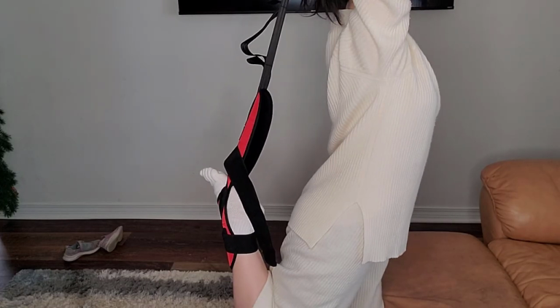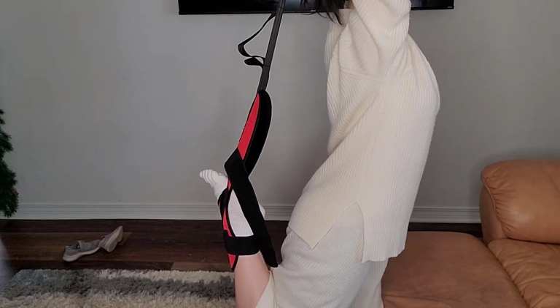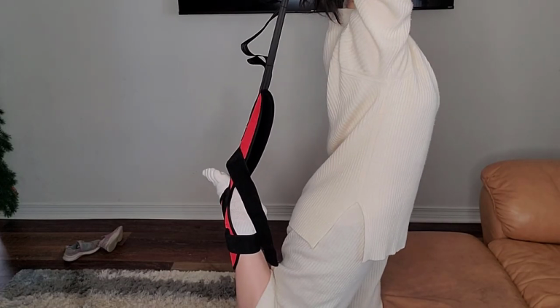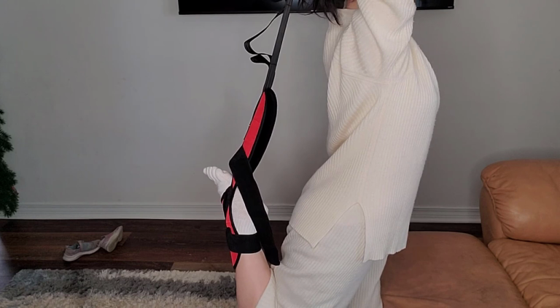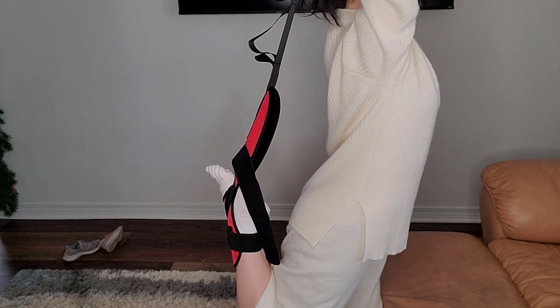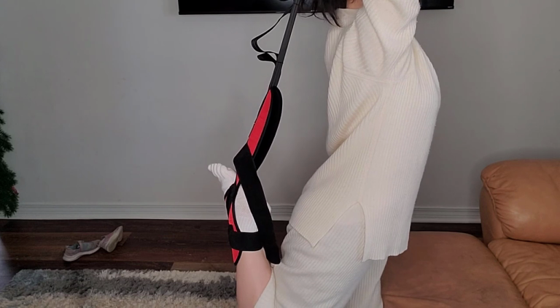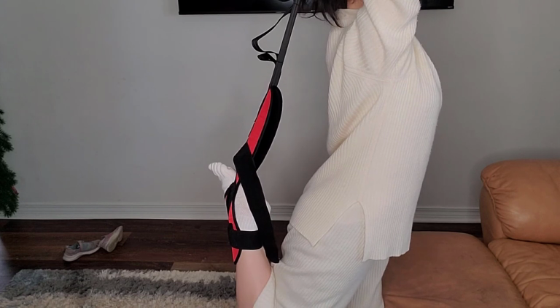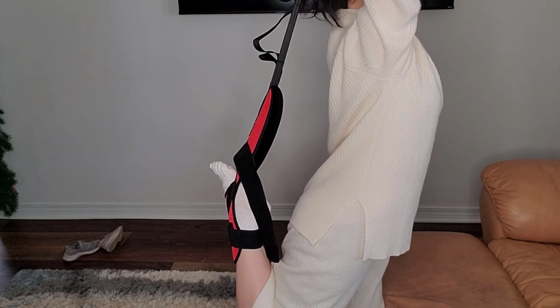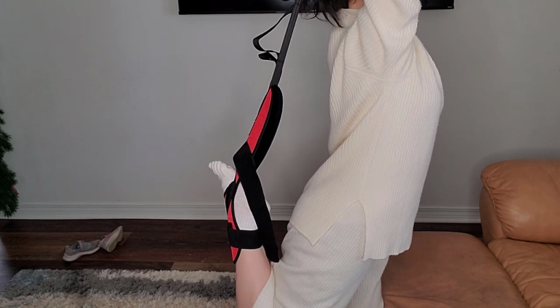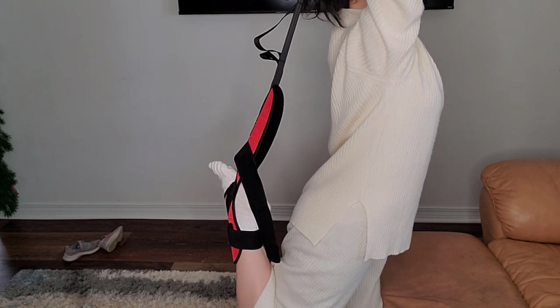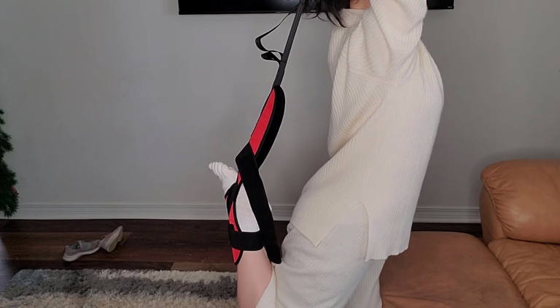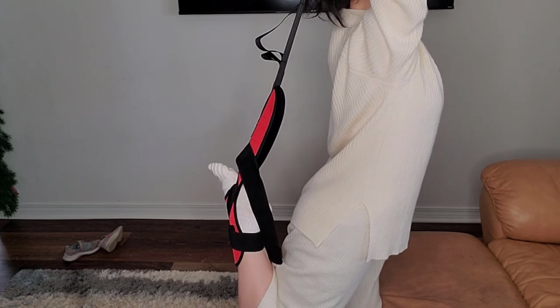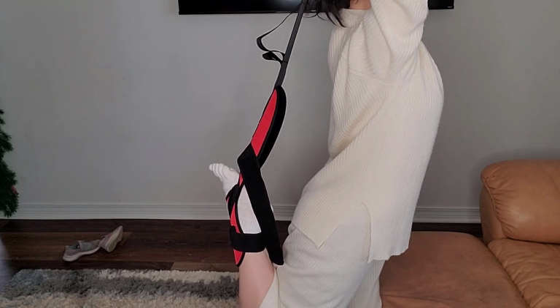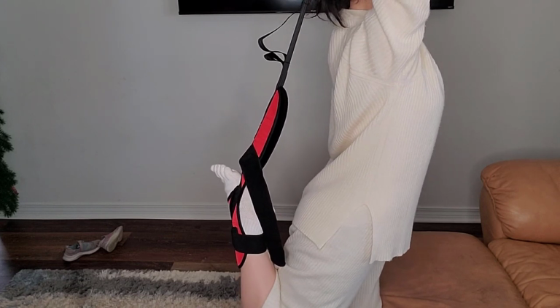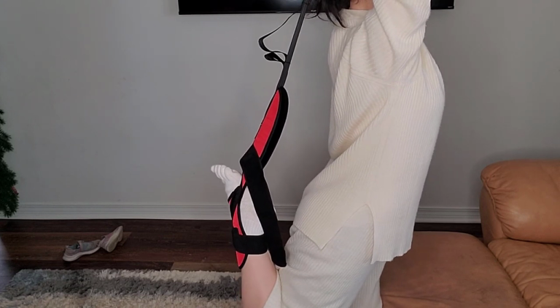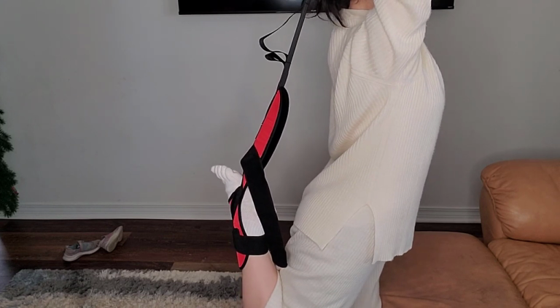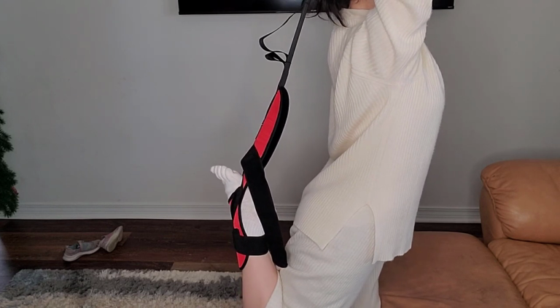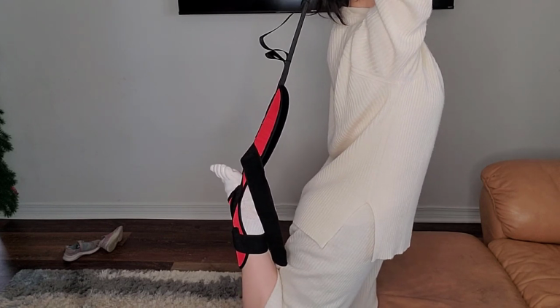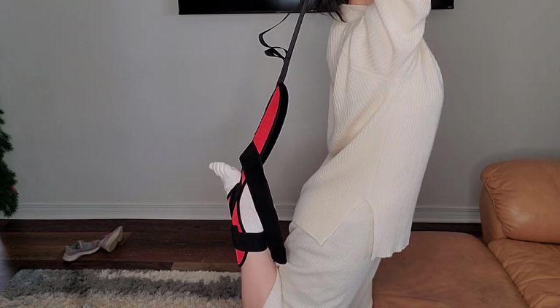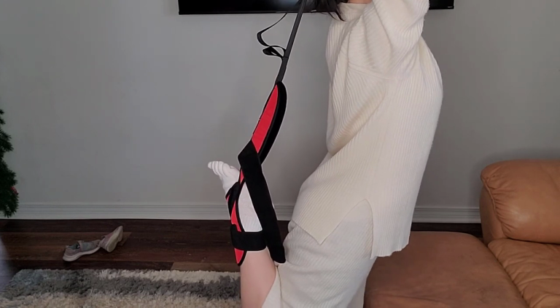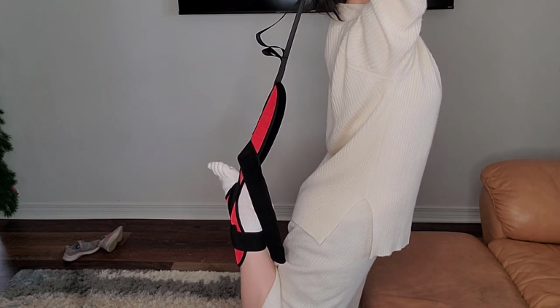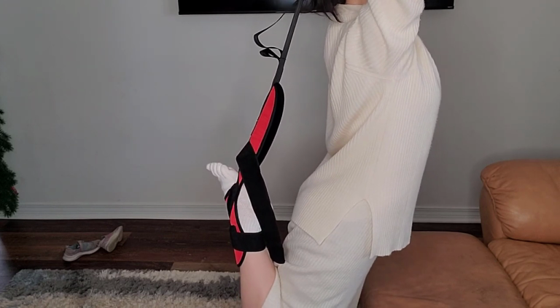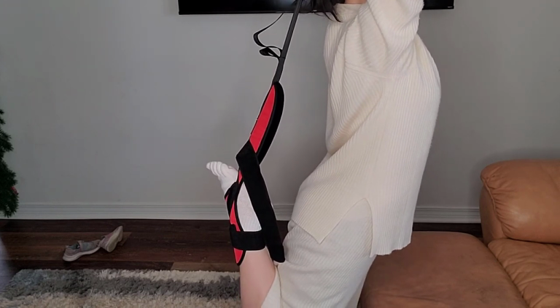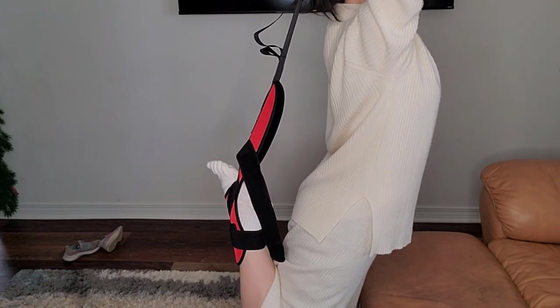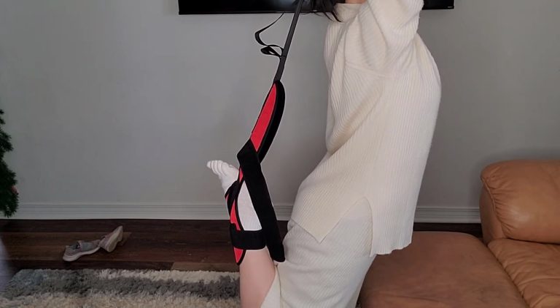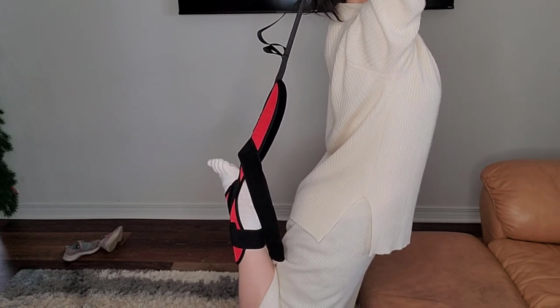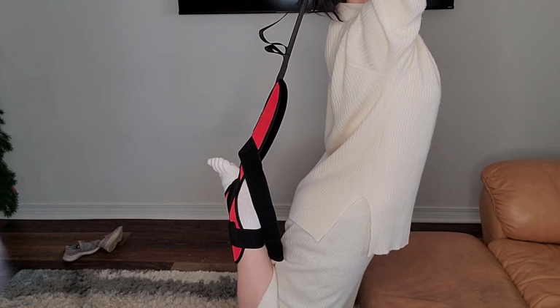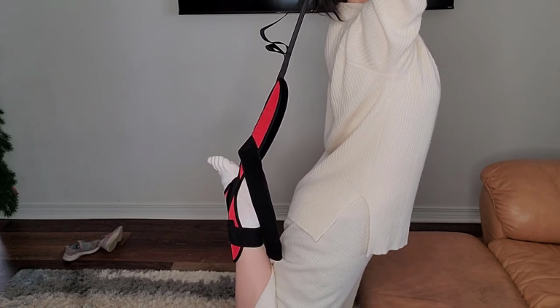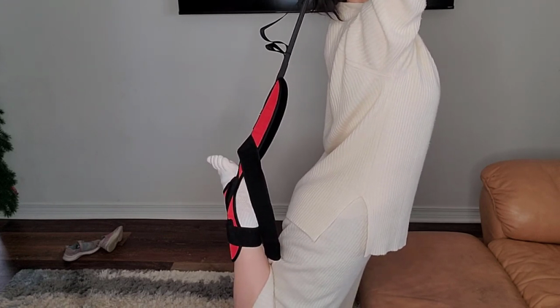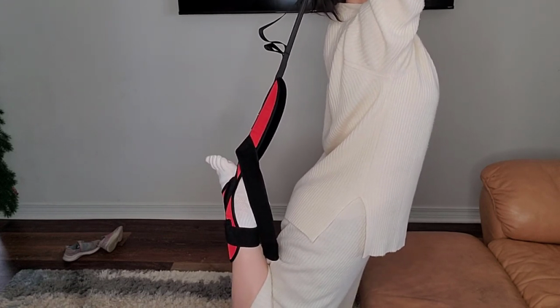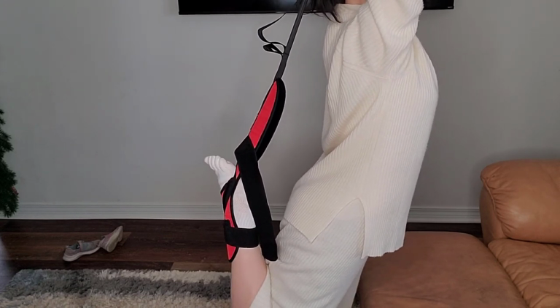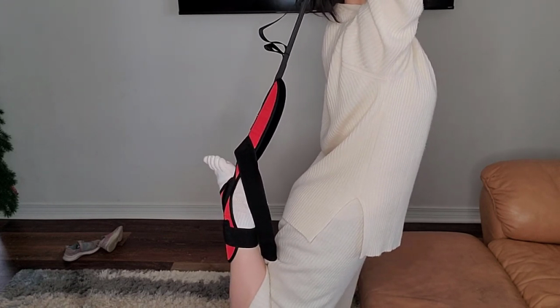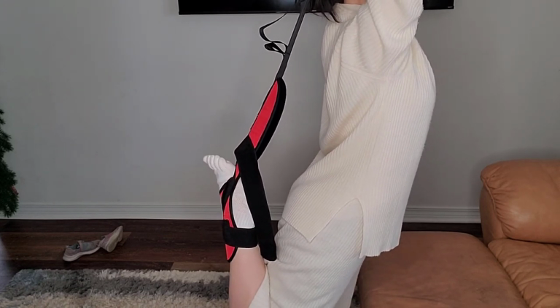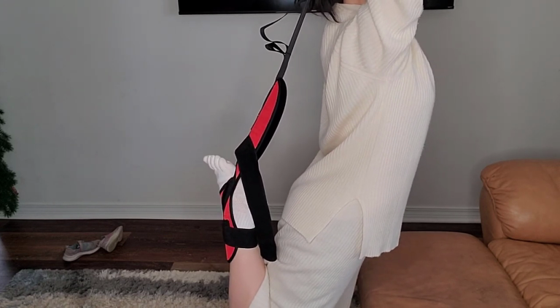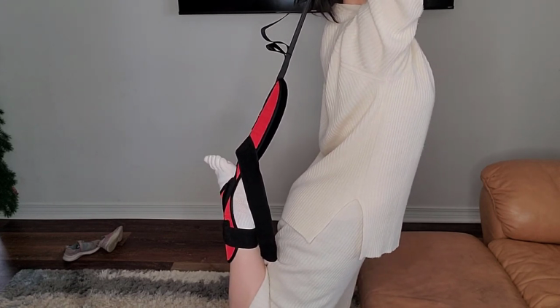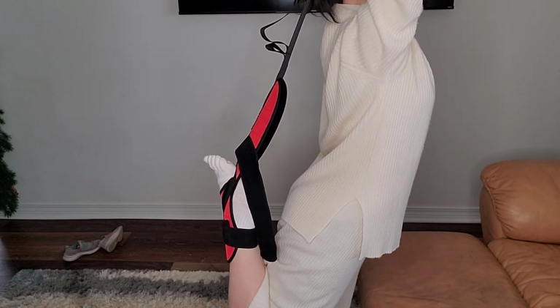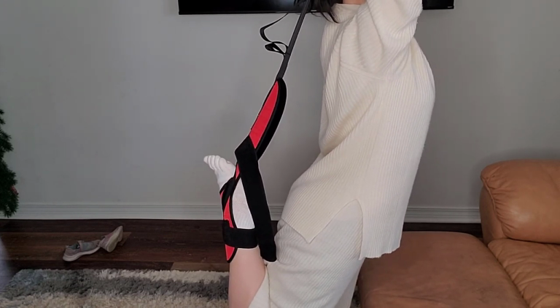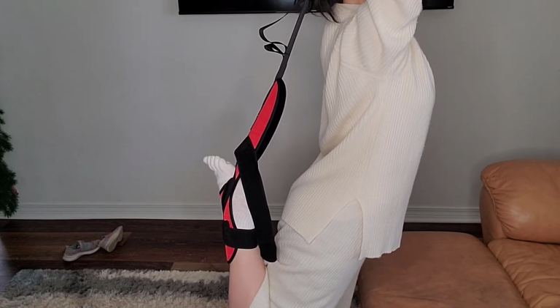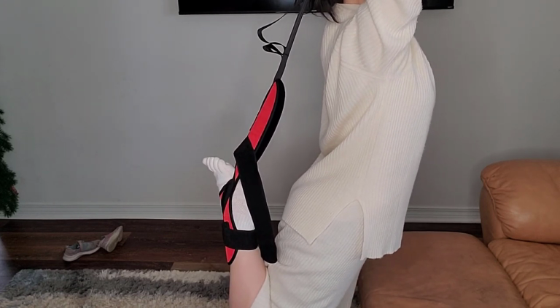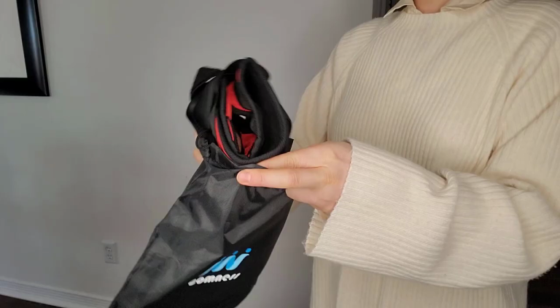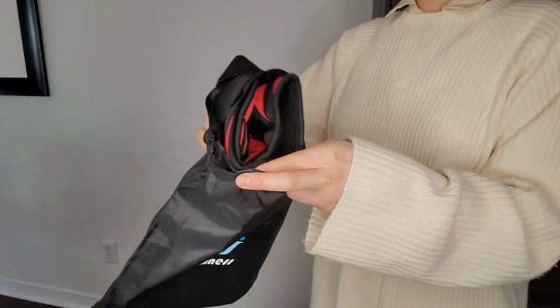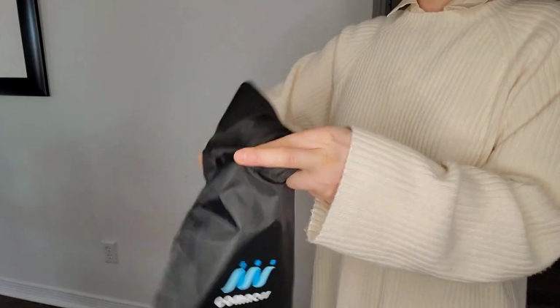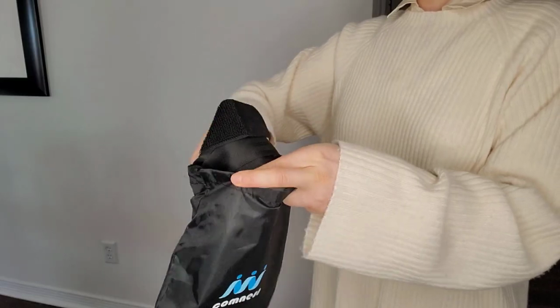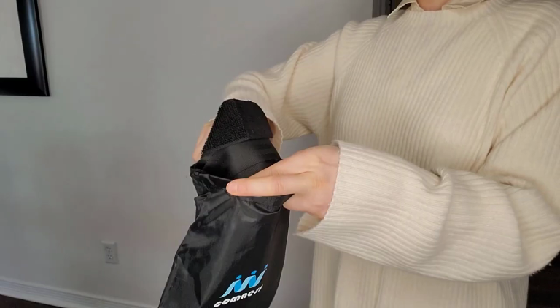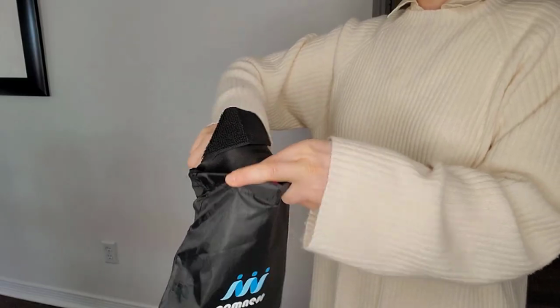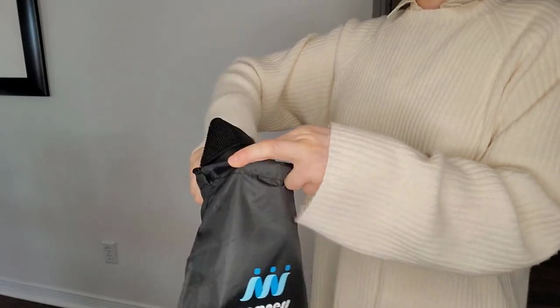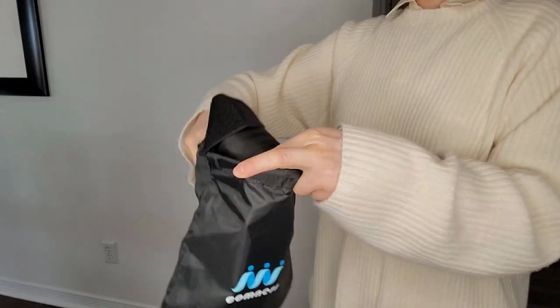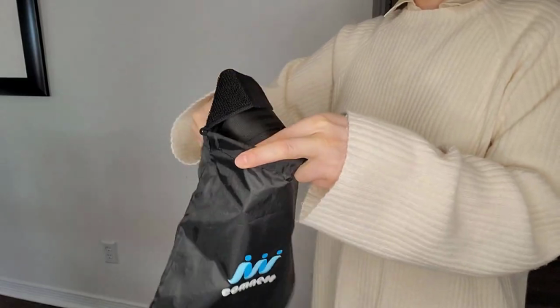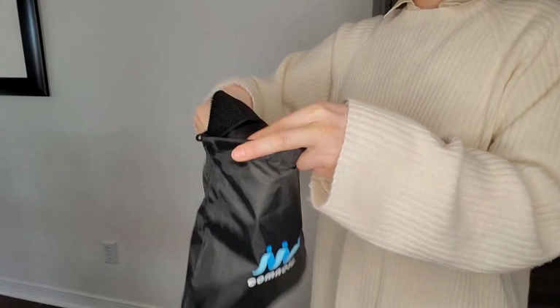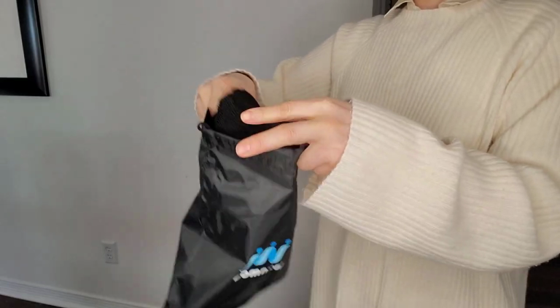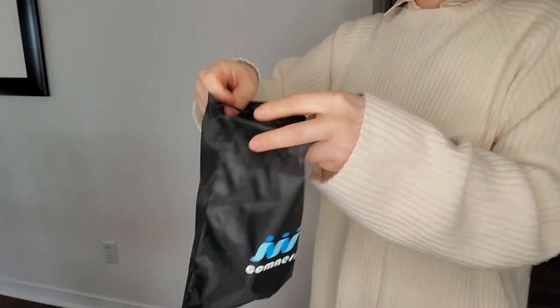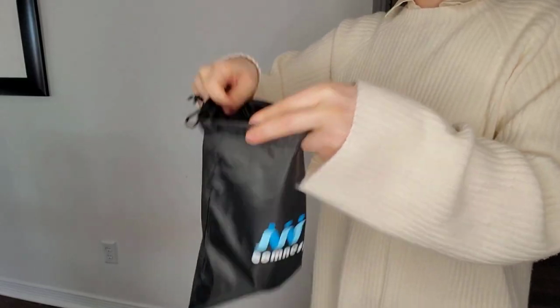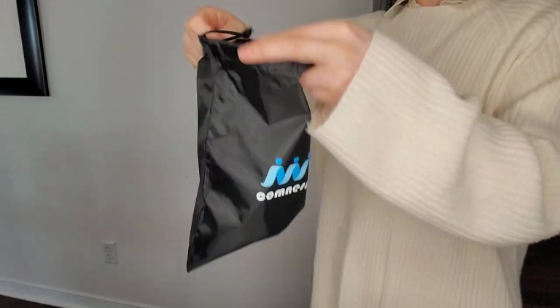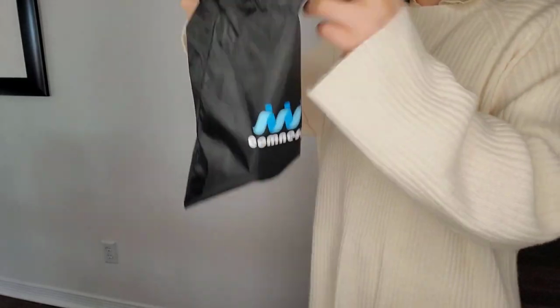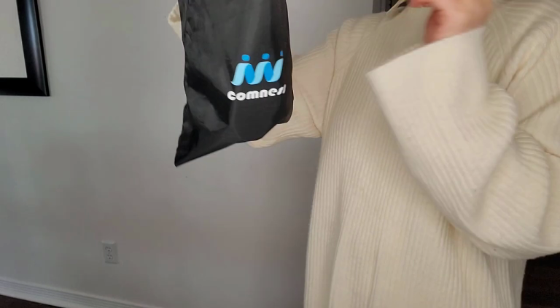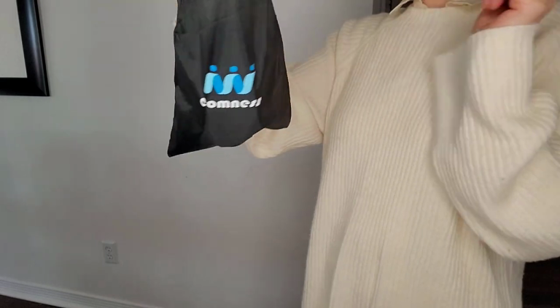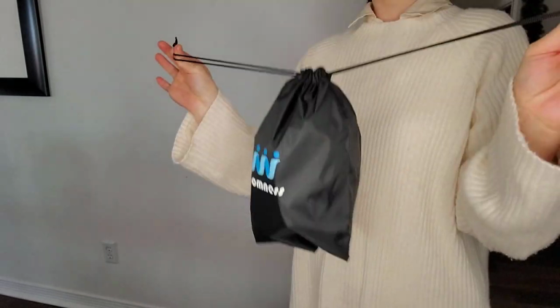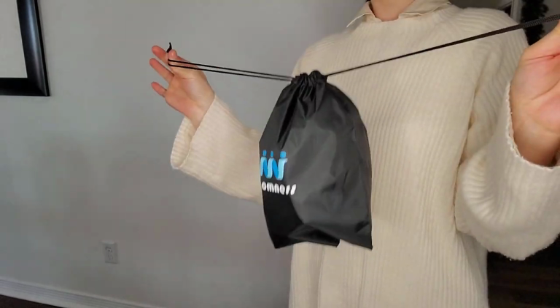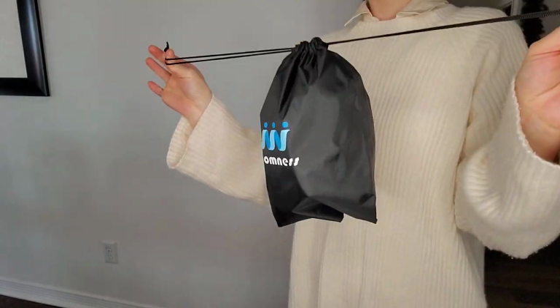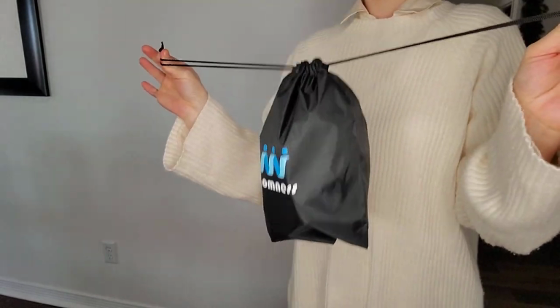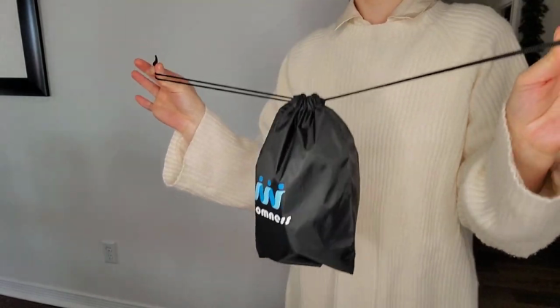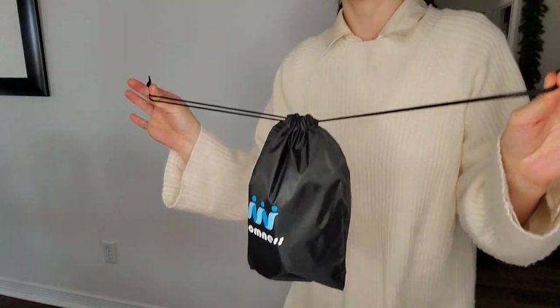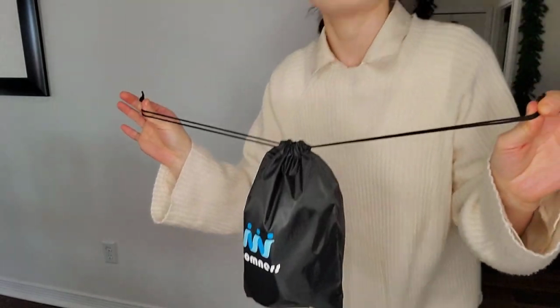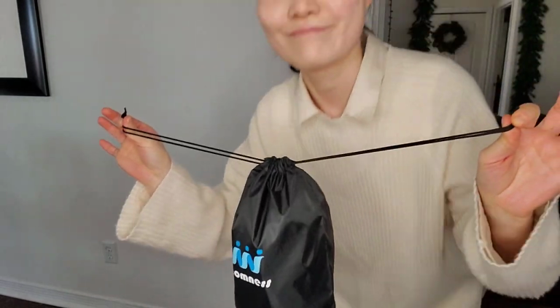You can stand up and do it, or you can get on your belly and do it. Overall, it's a really good product. I highly recommend it.